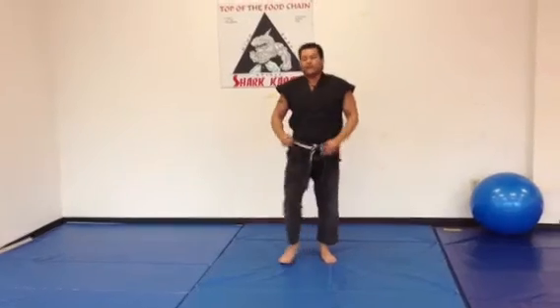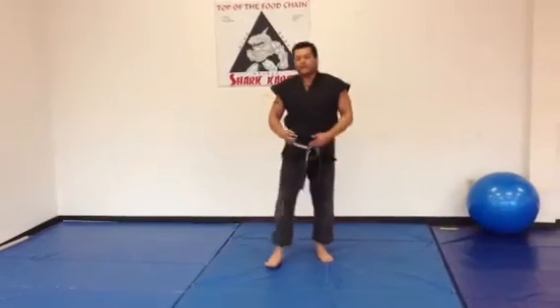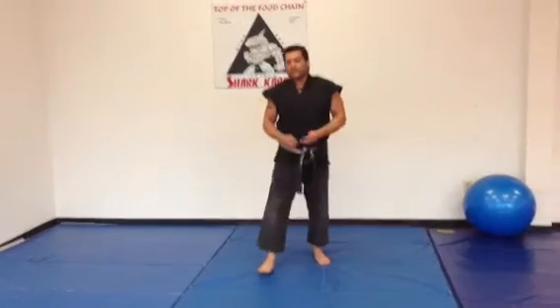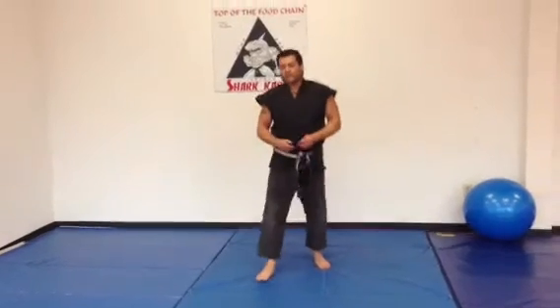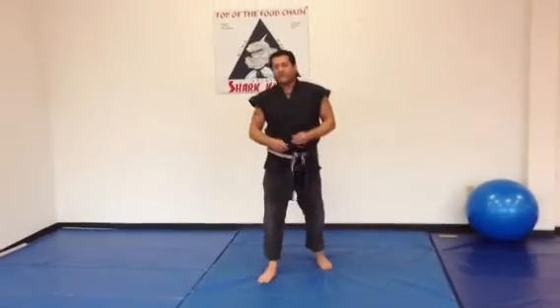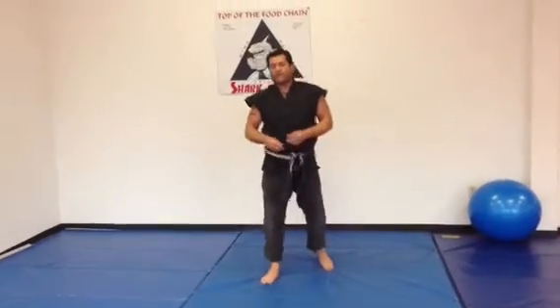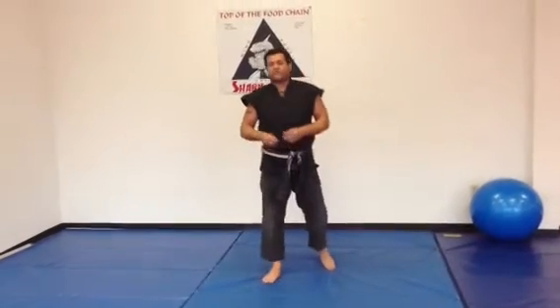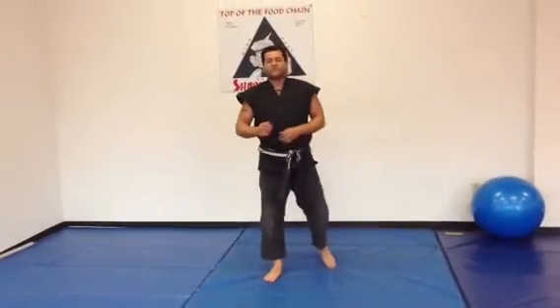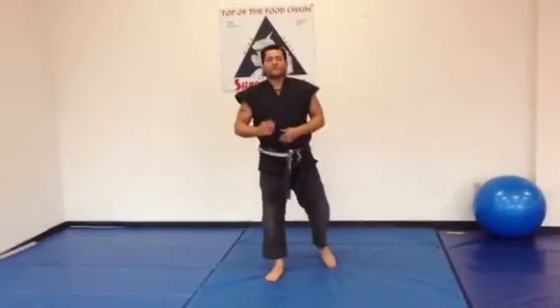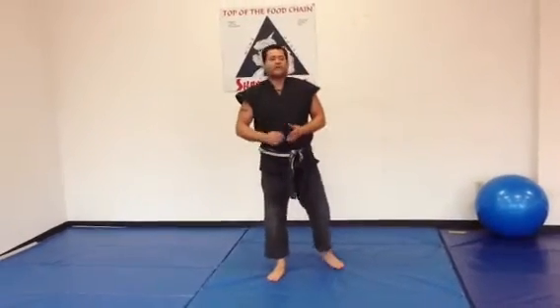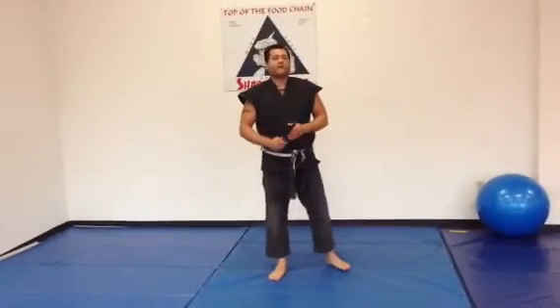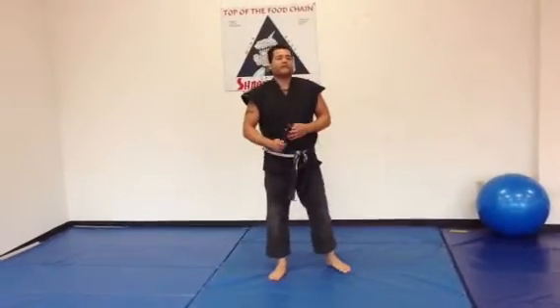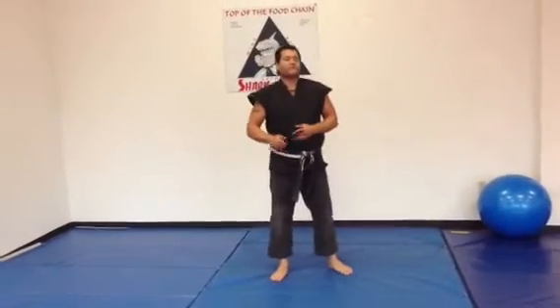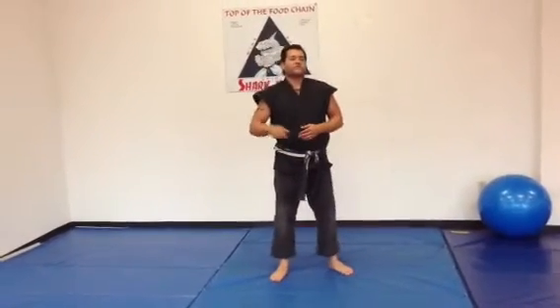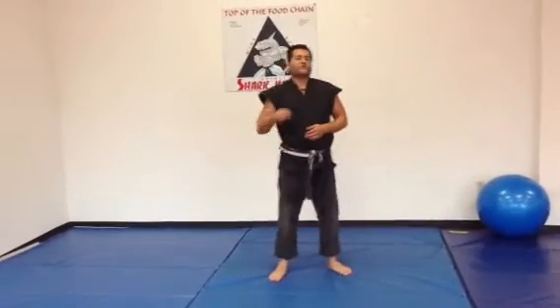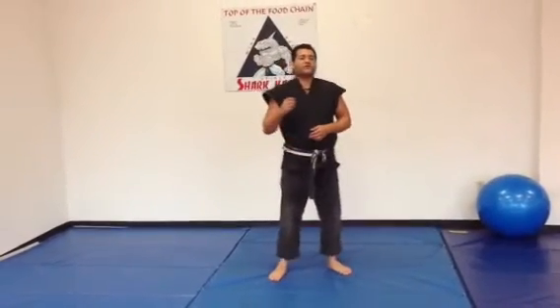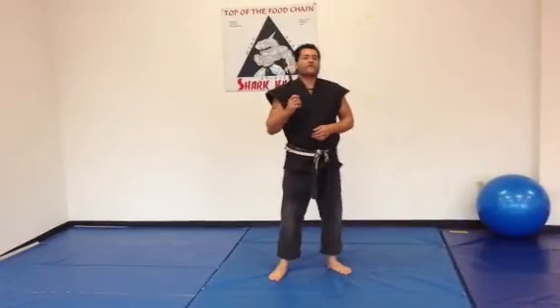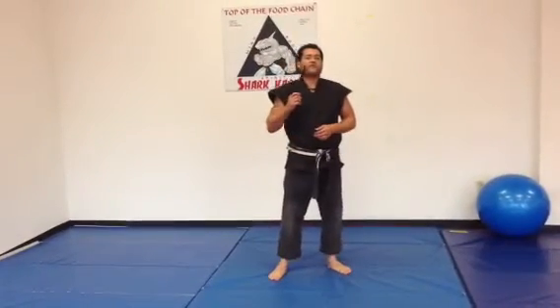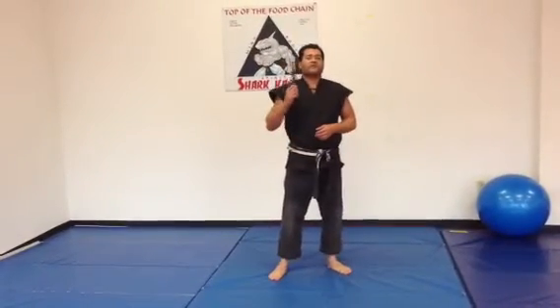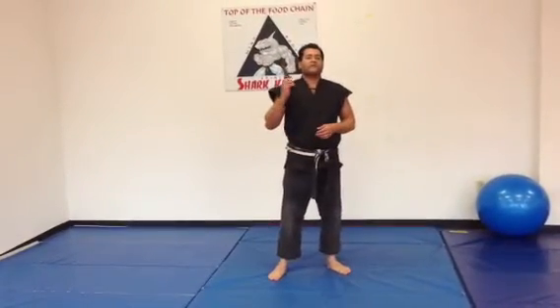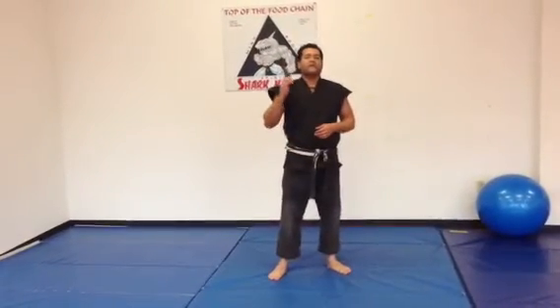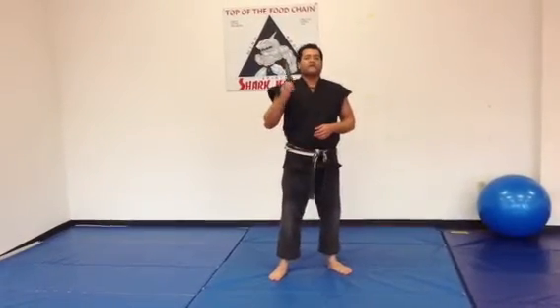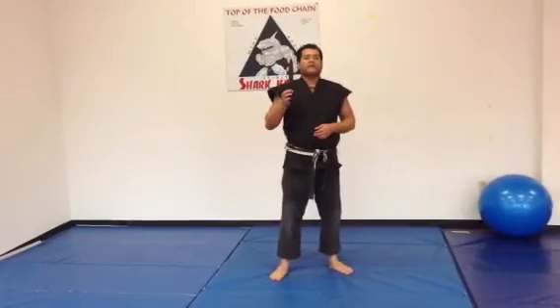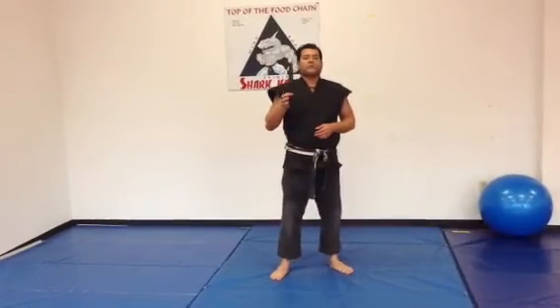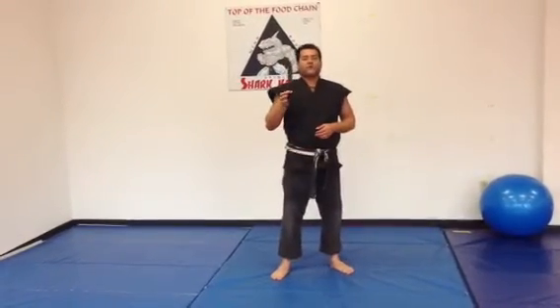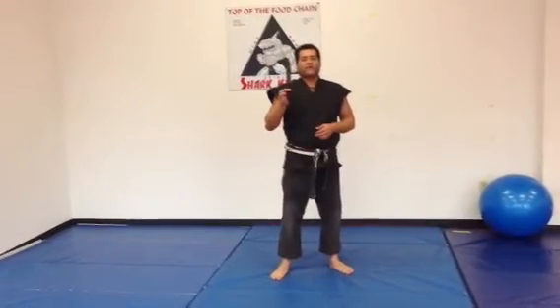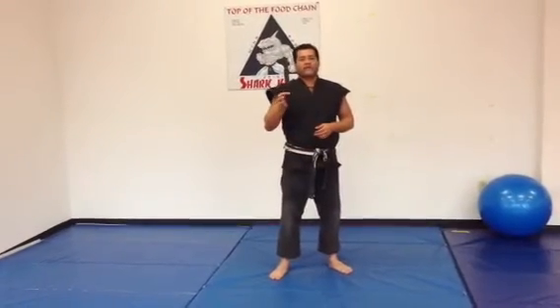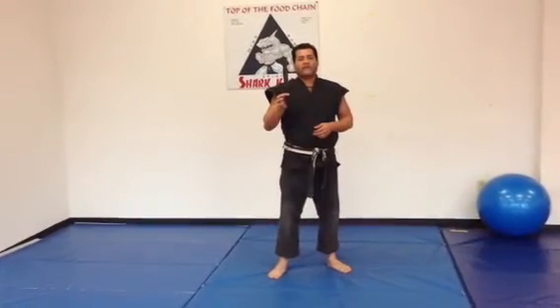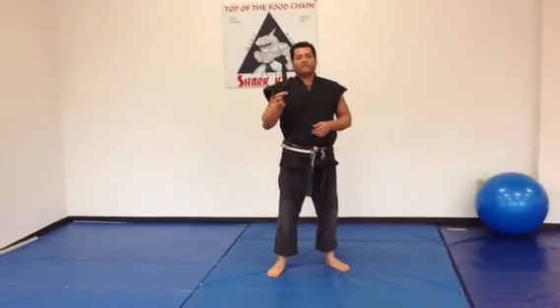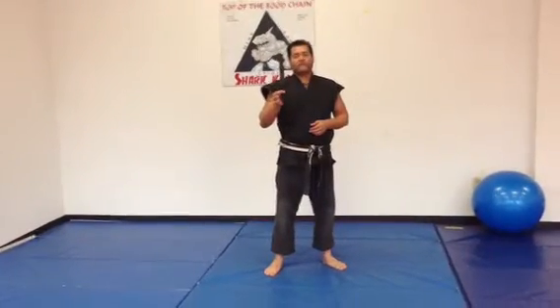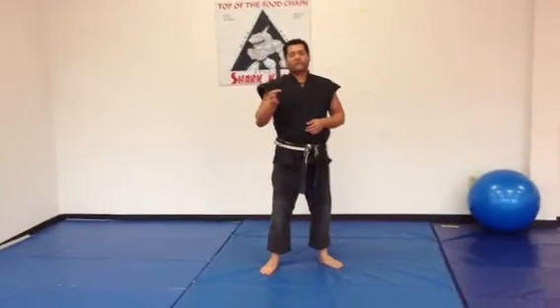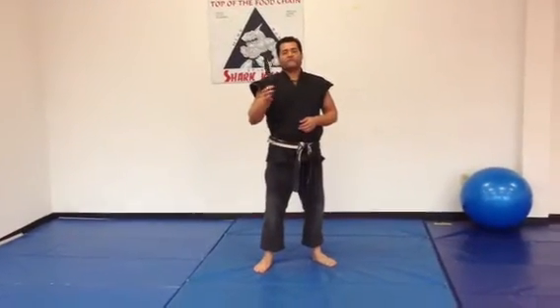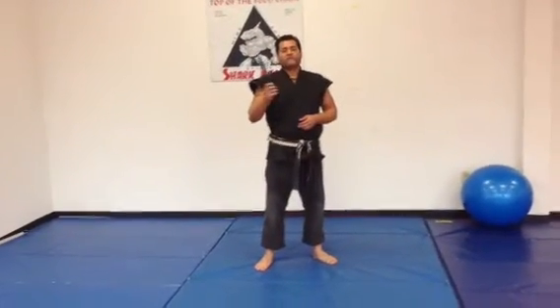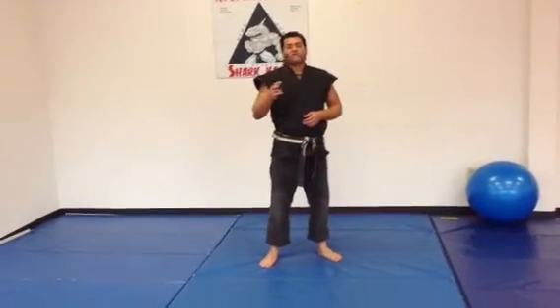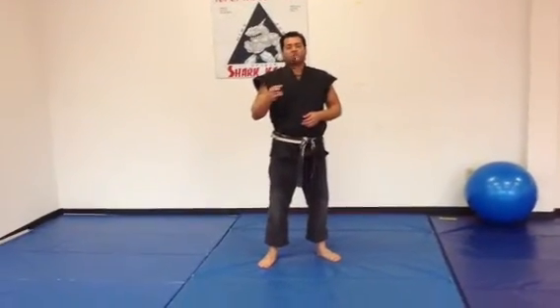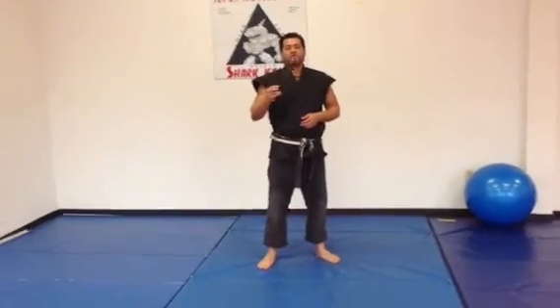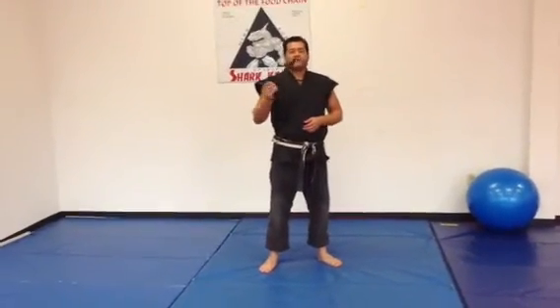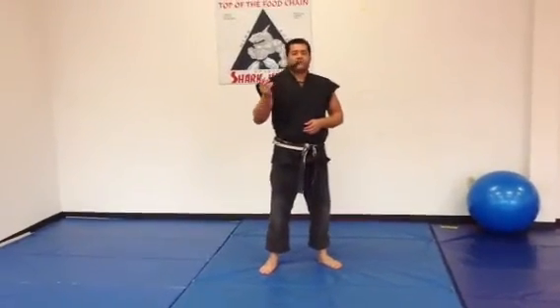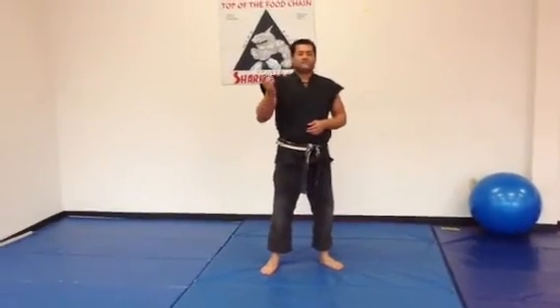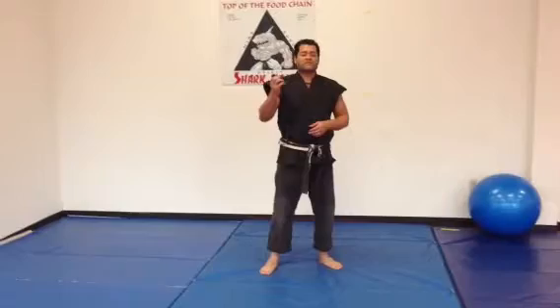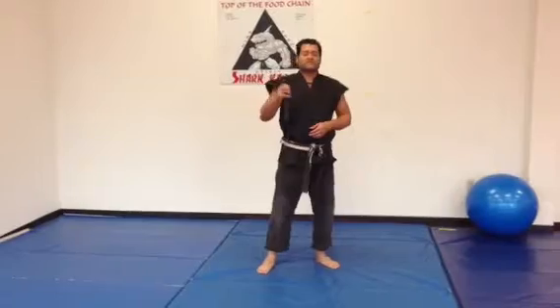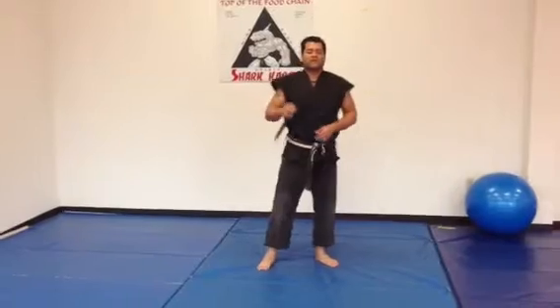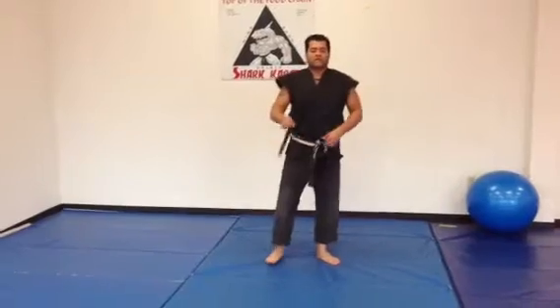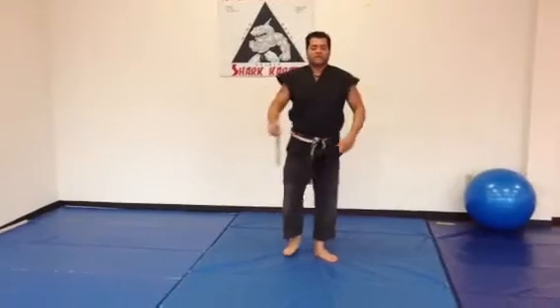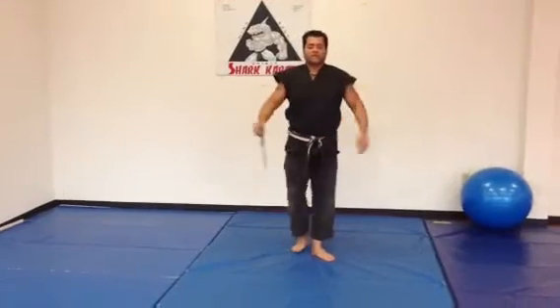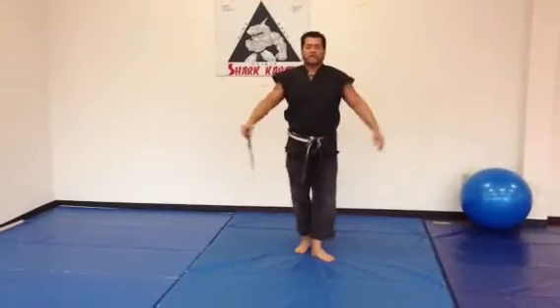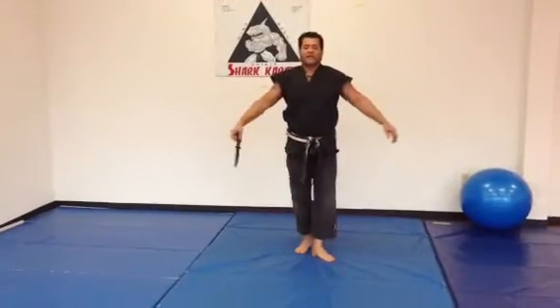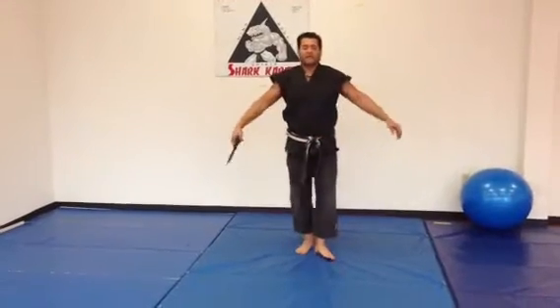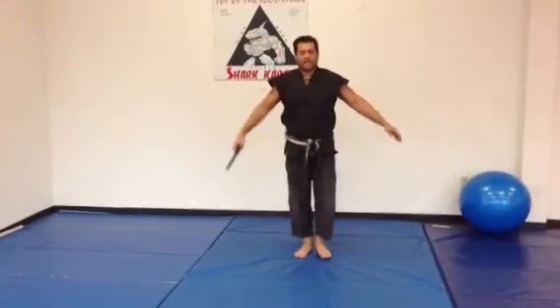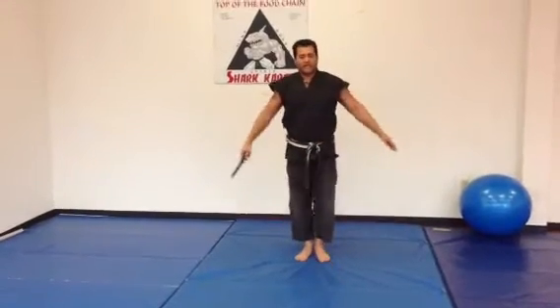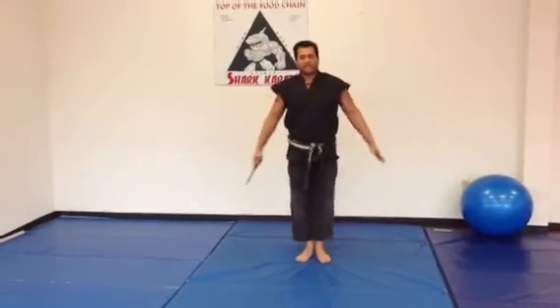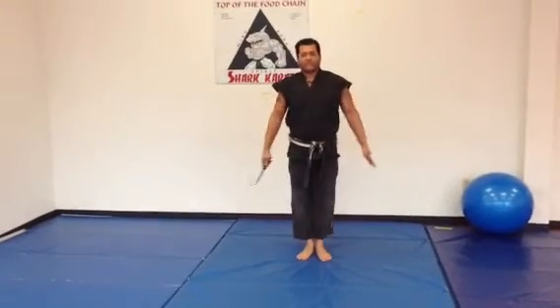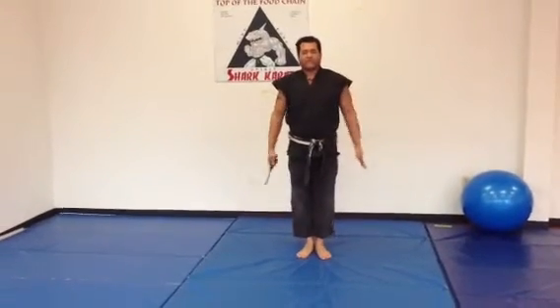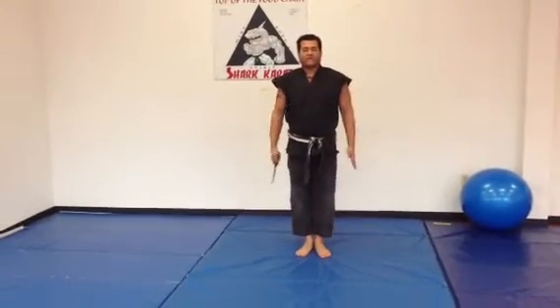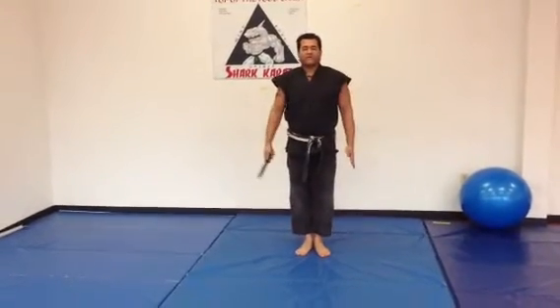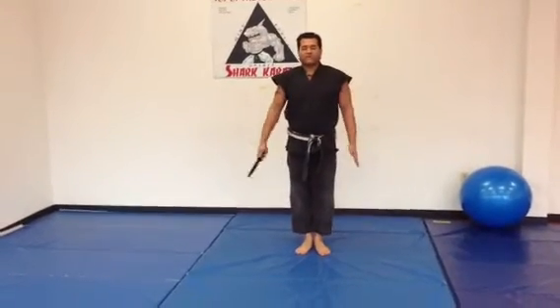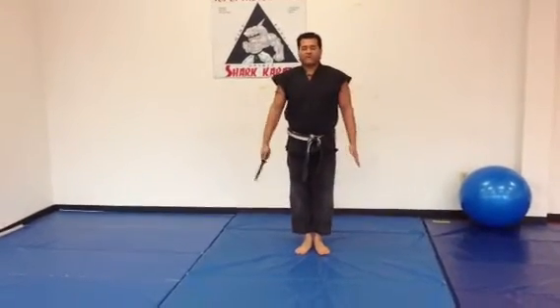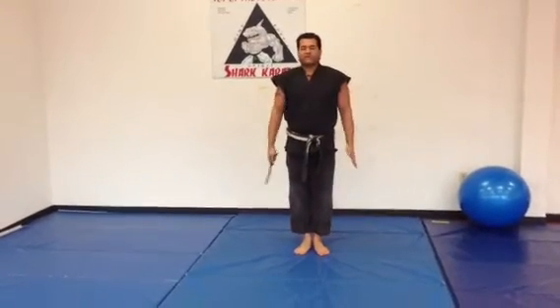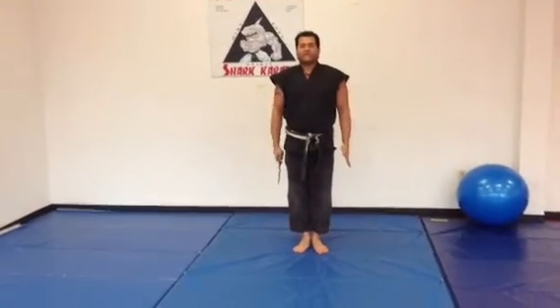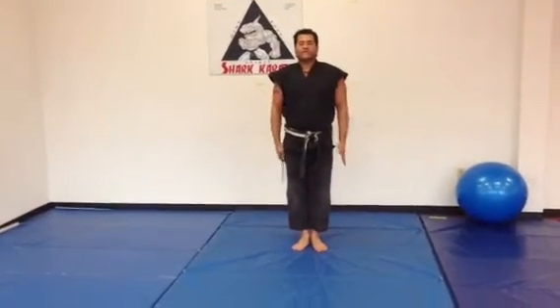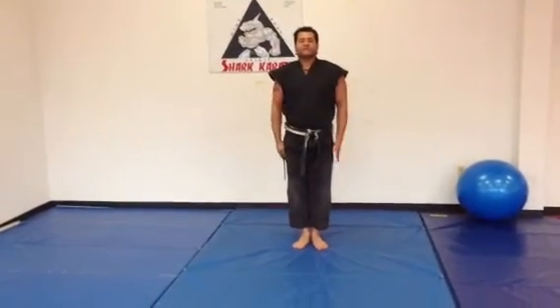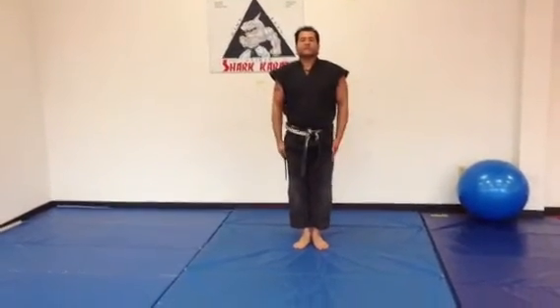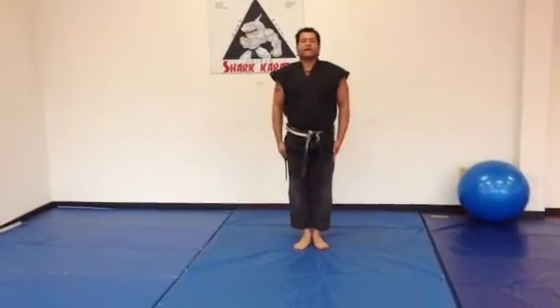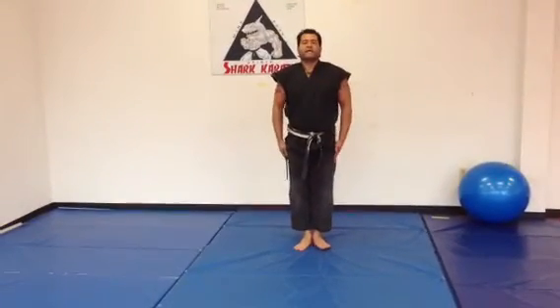Alright, what I'd like to show you now is our Shark Form number one knife form. The way it's going to start is you're going to have your hands and feet together, the knife is at your side.